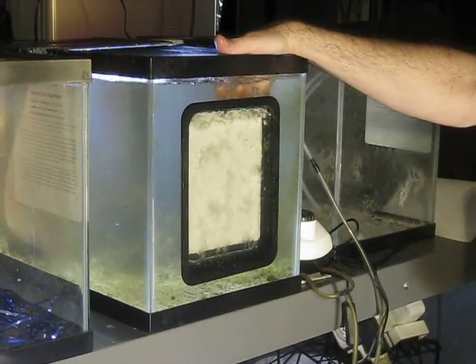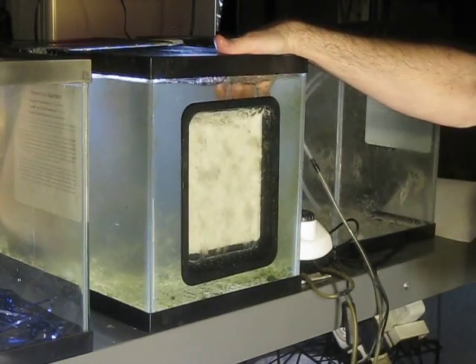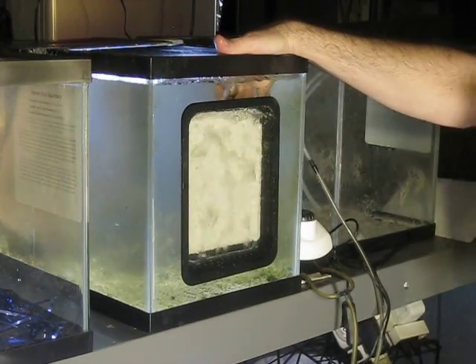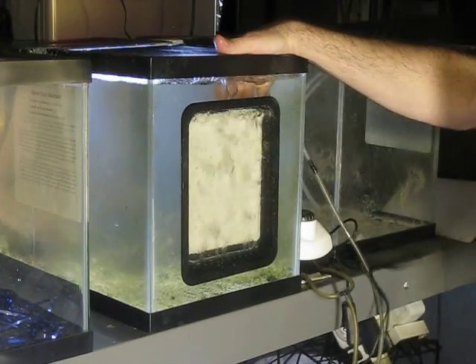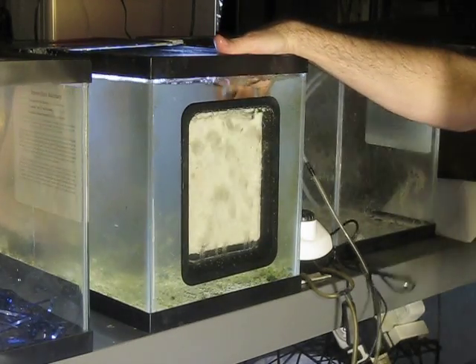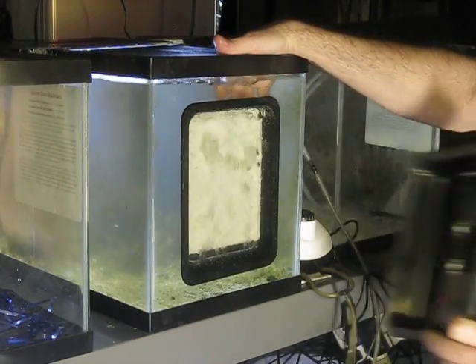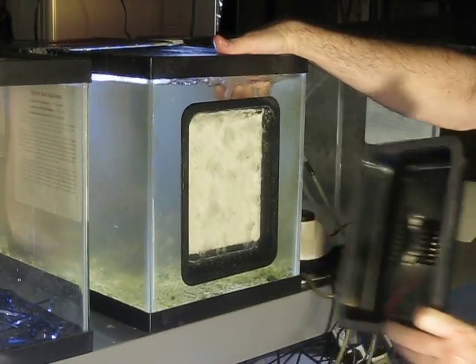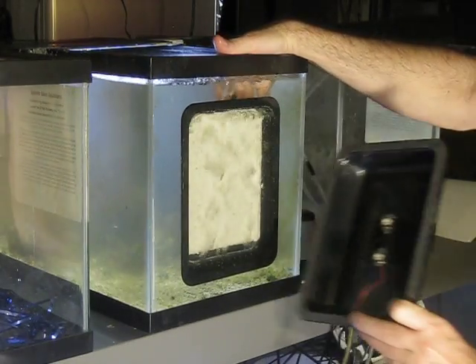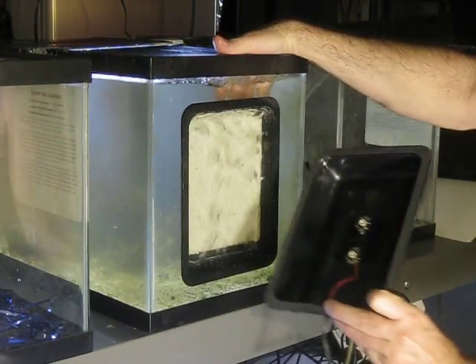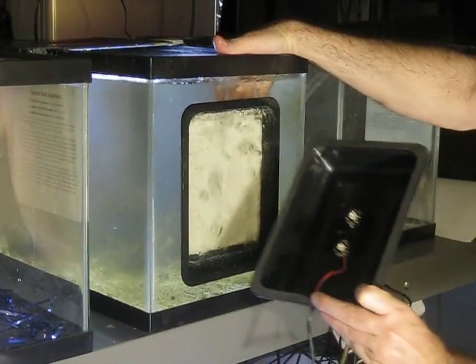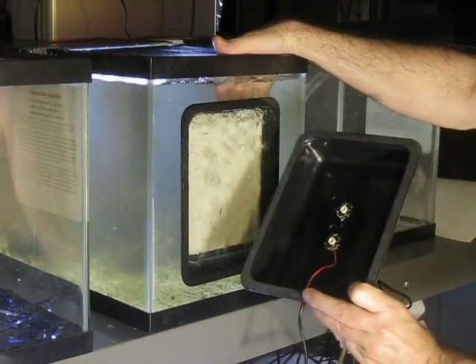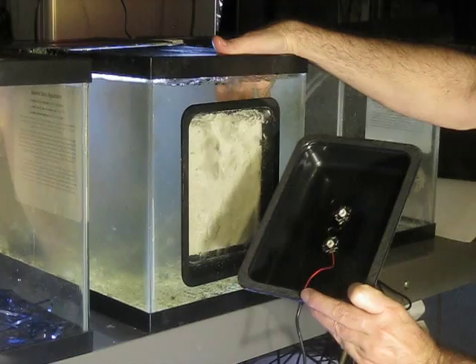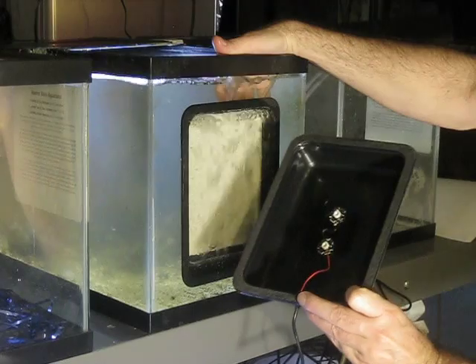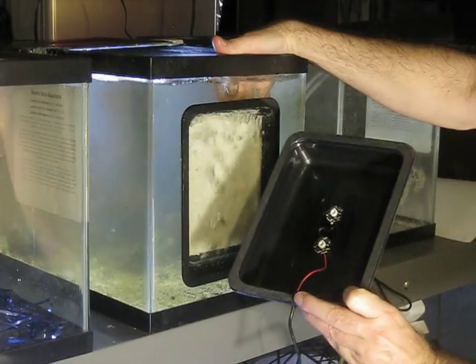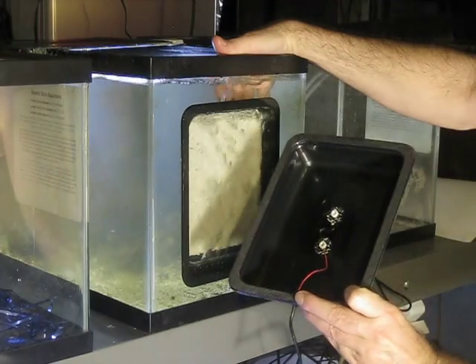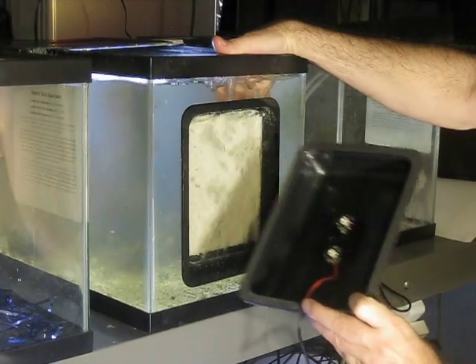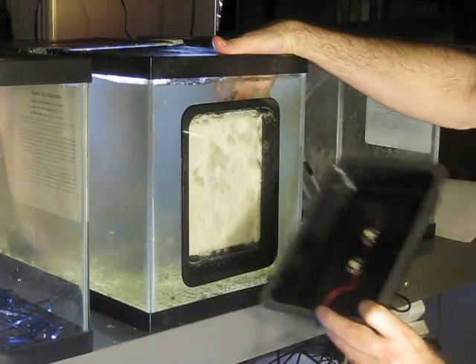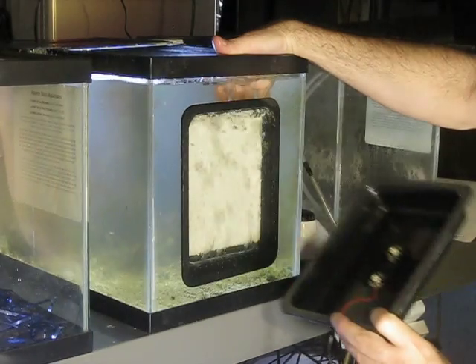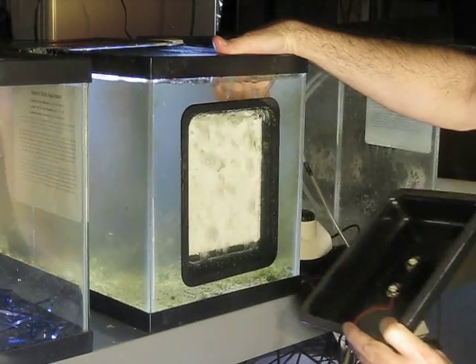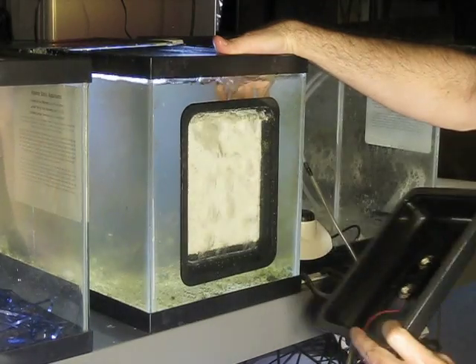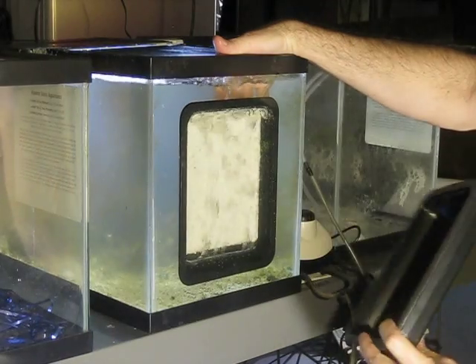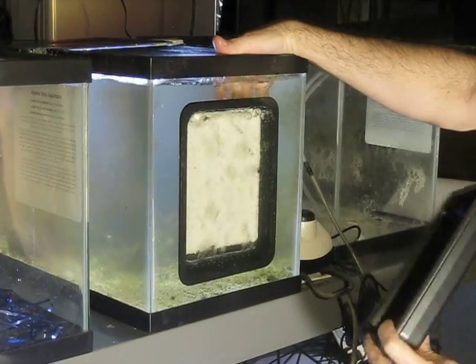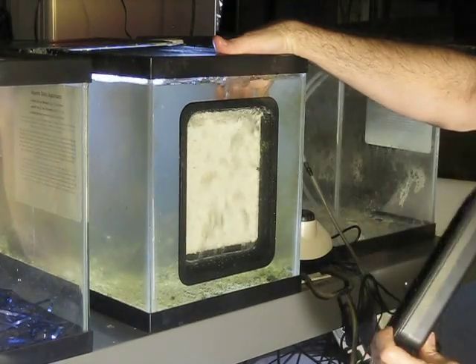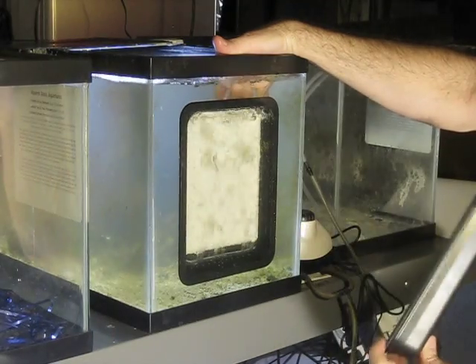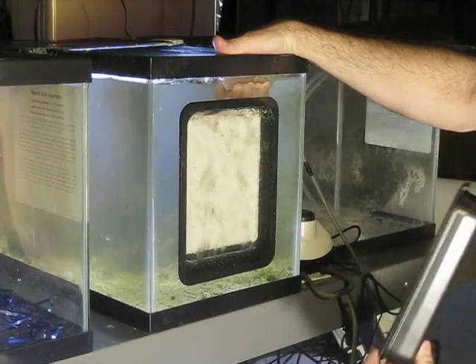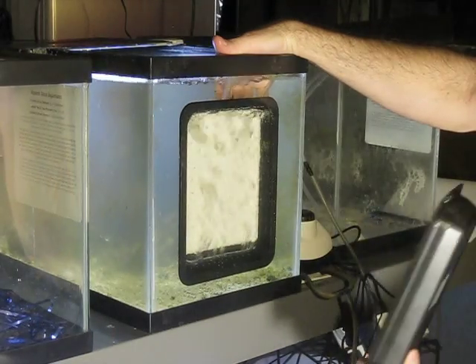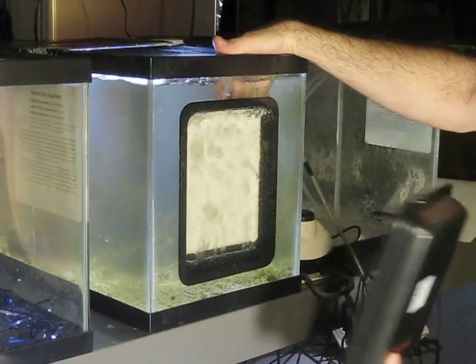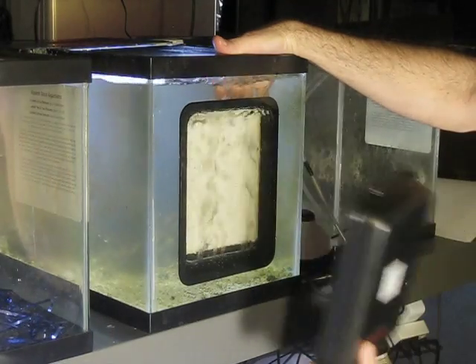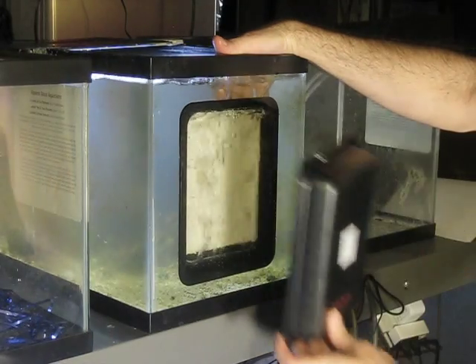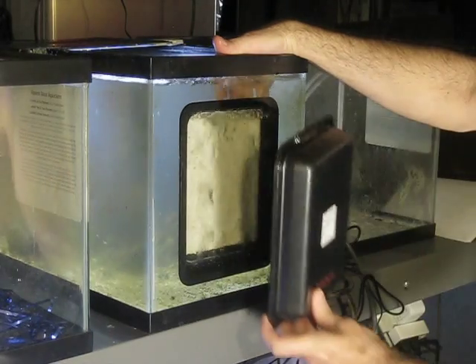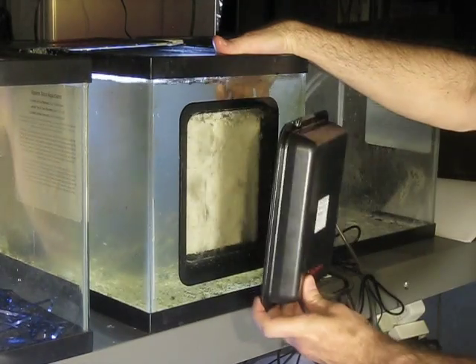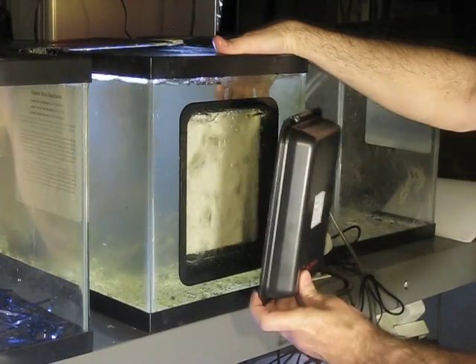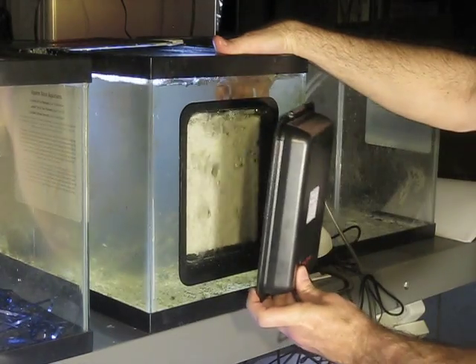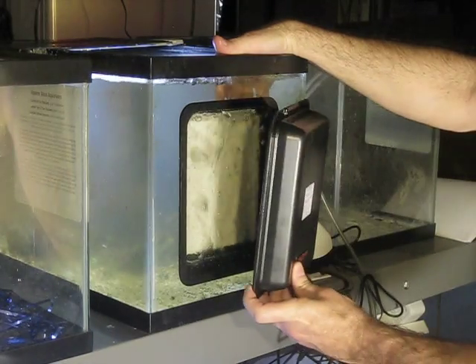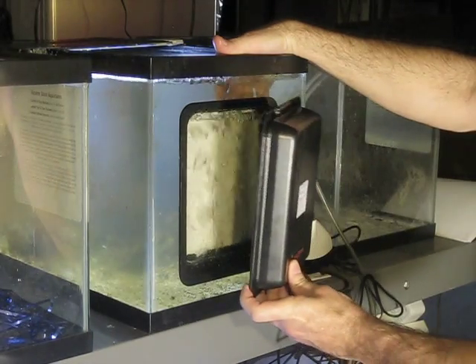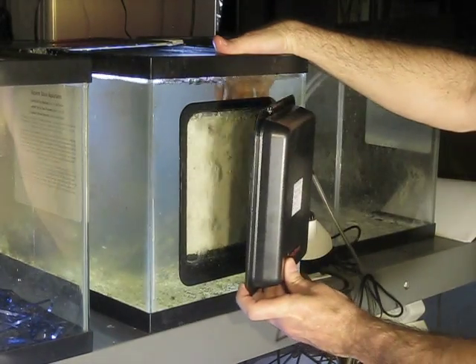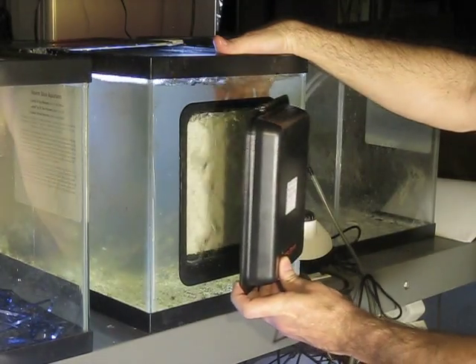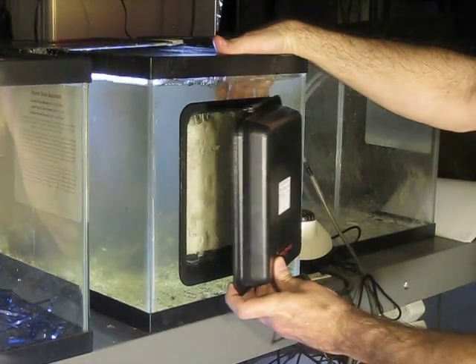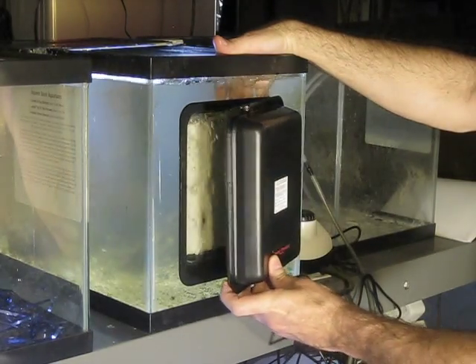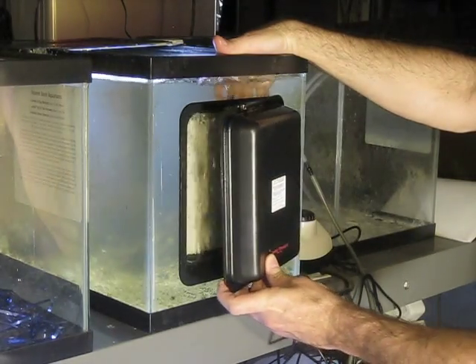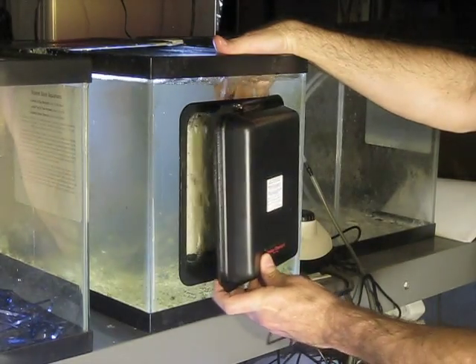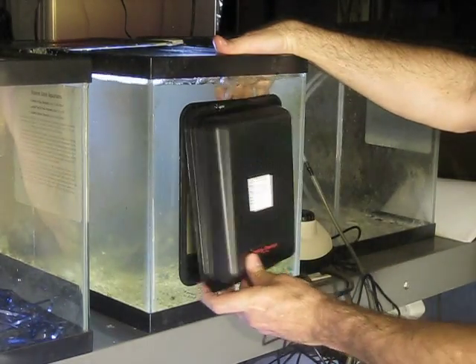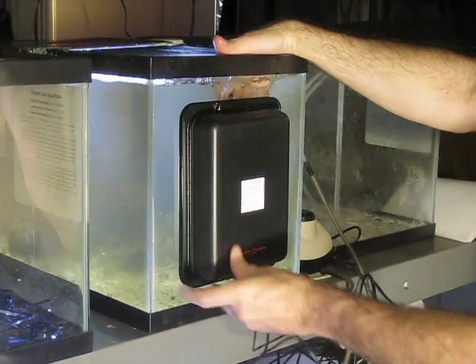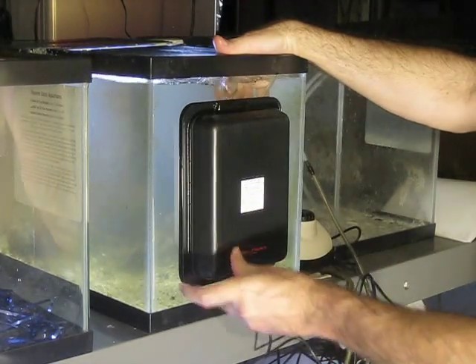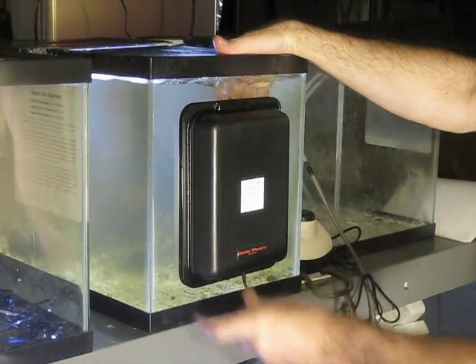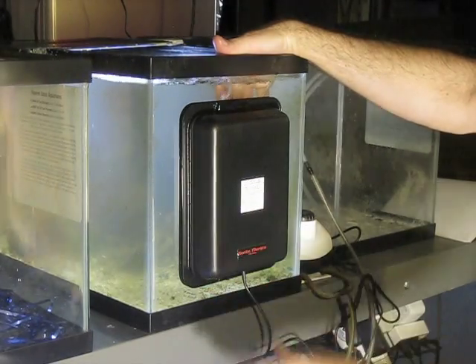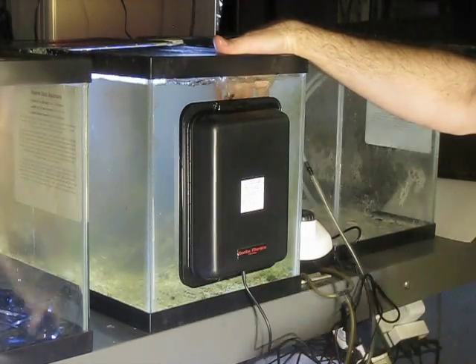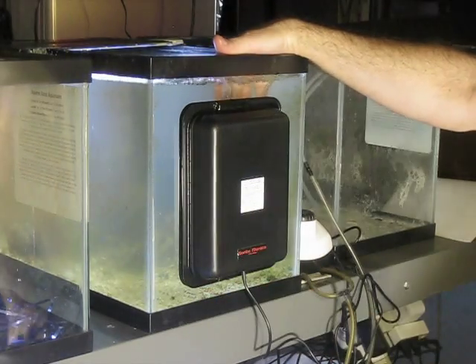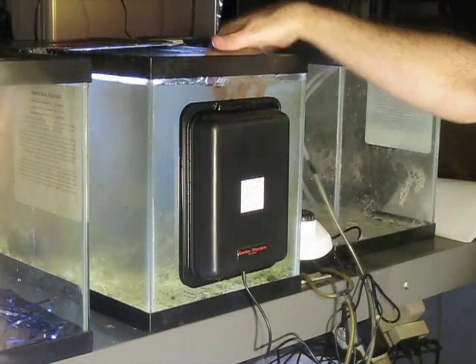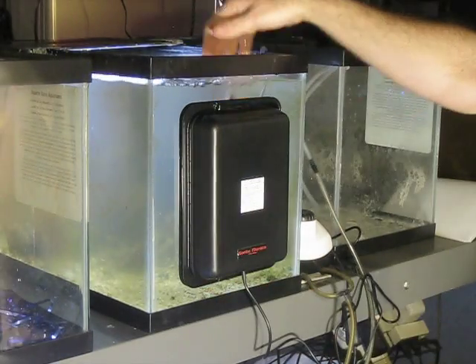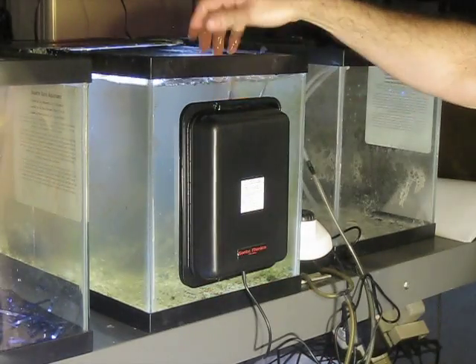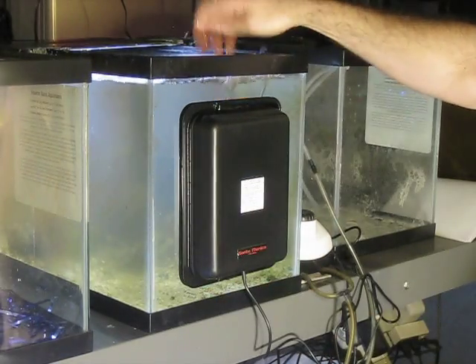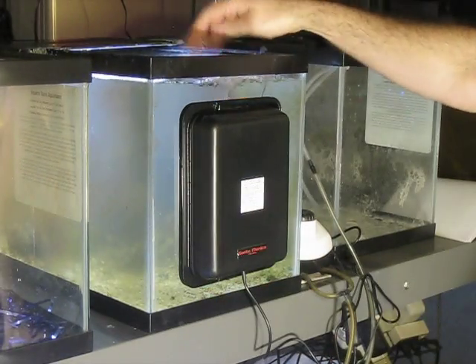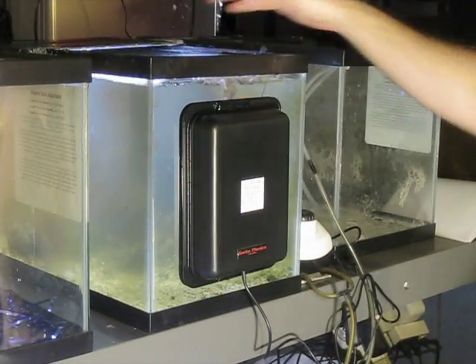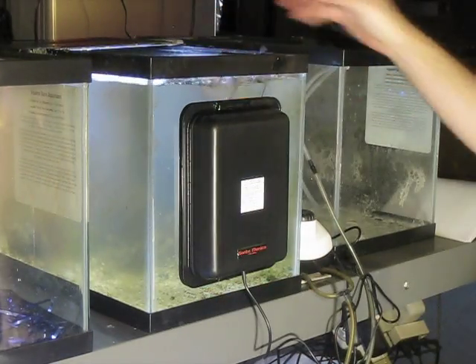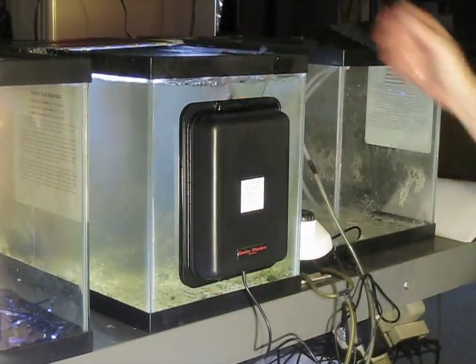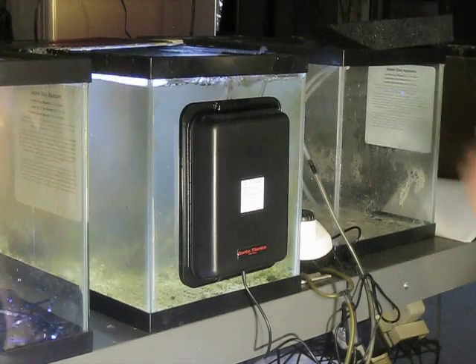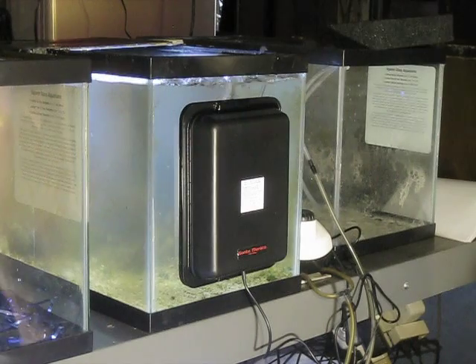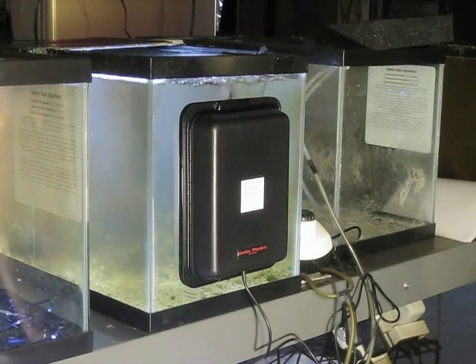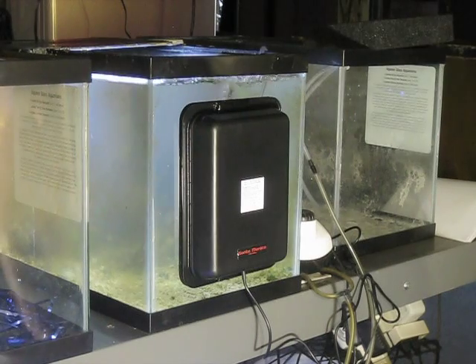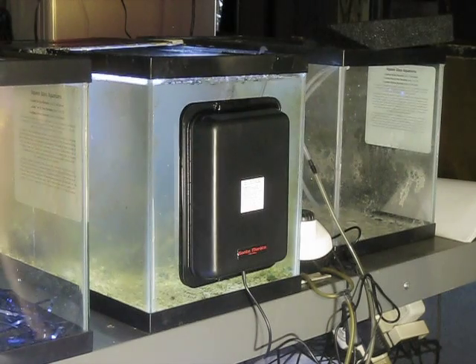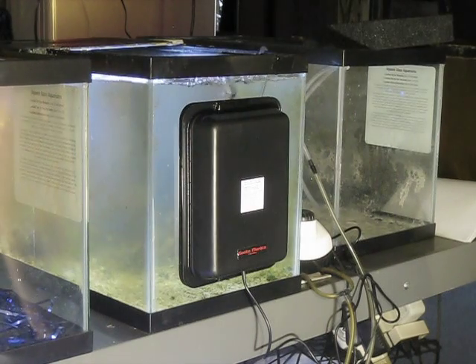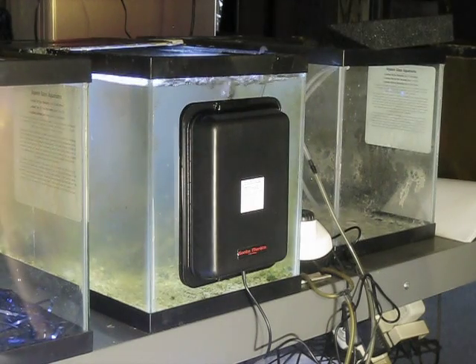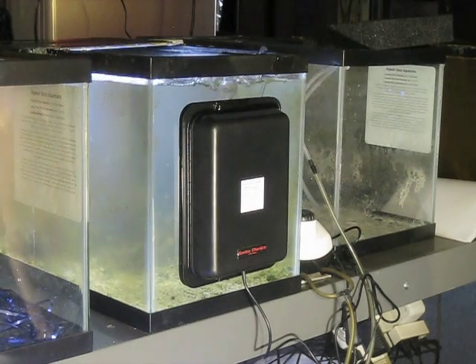We just need to attach the light. Right now the light is off and we'll go plug it in in a moment. That's it — now it's installed.